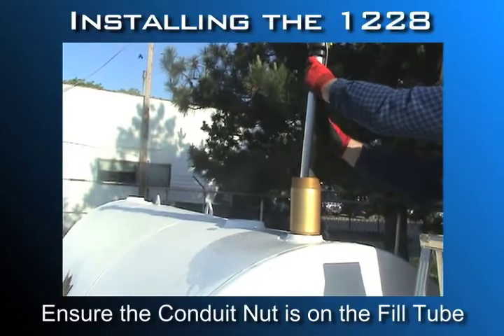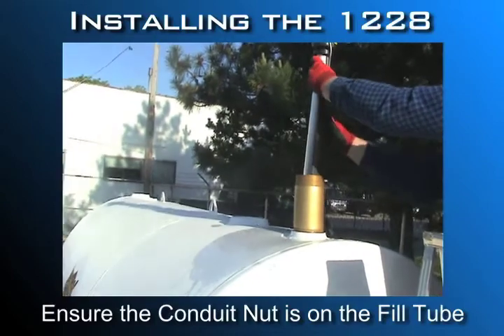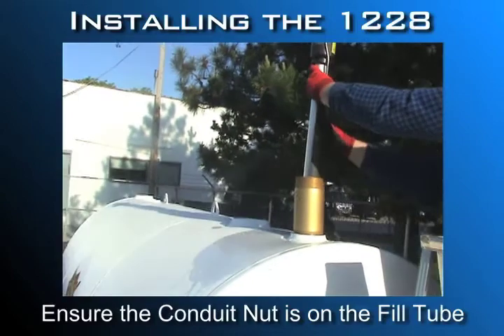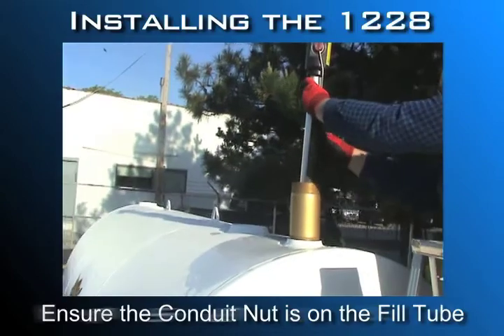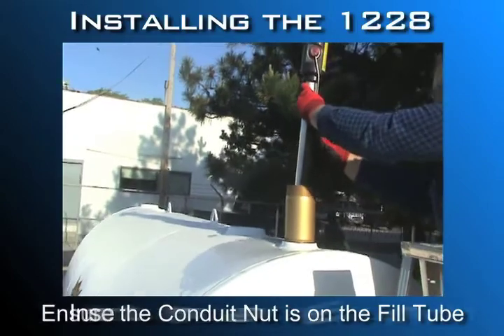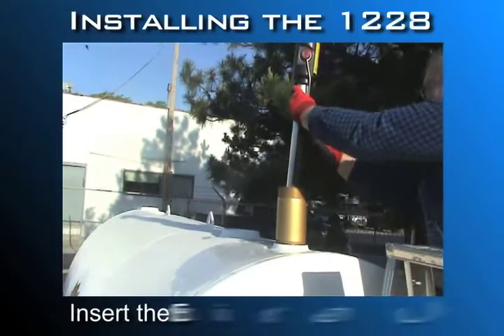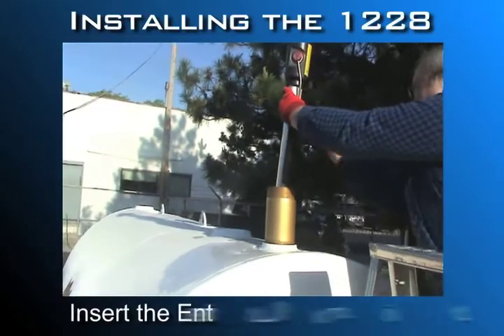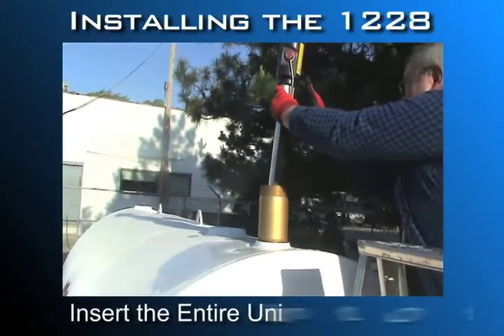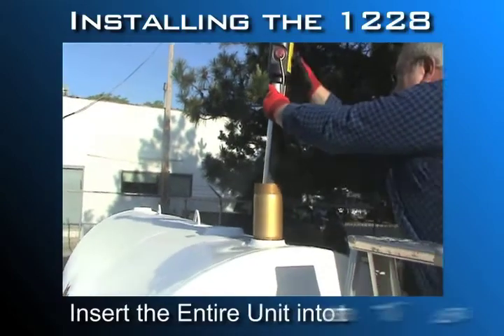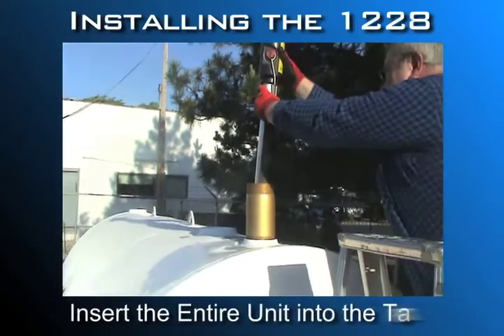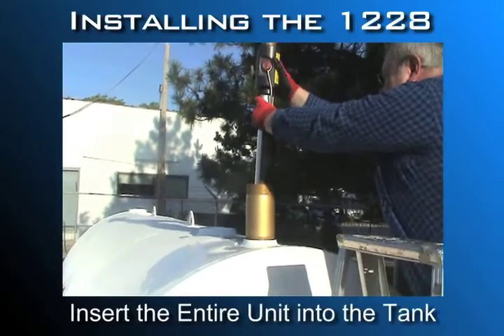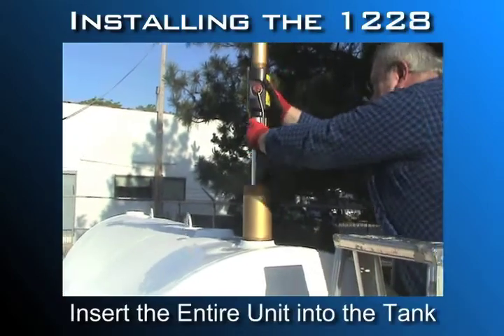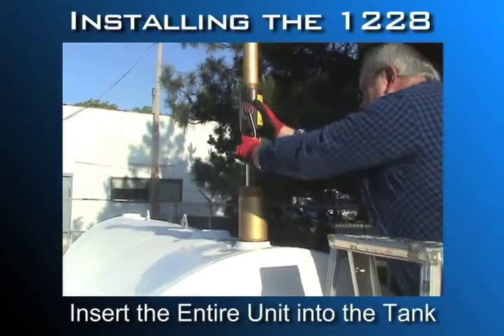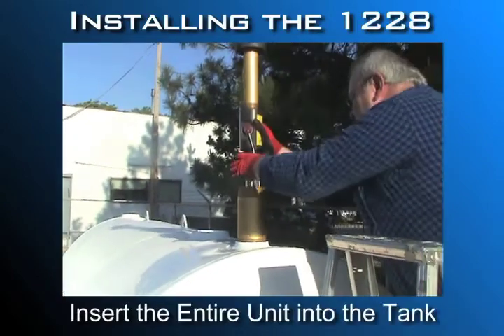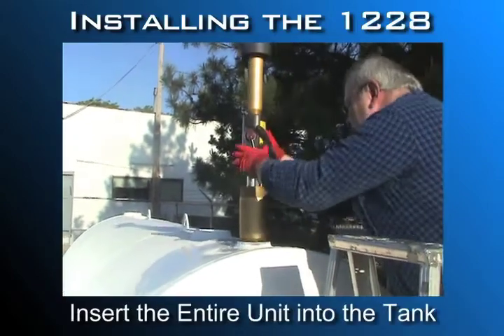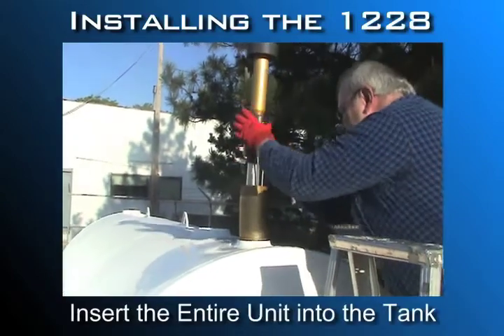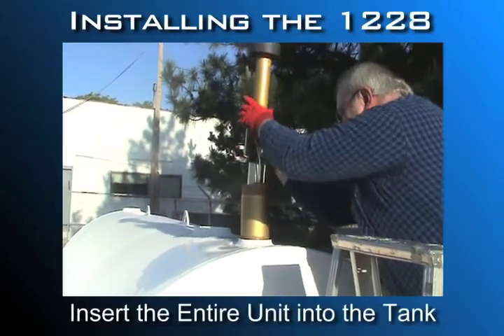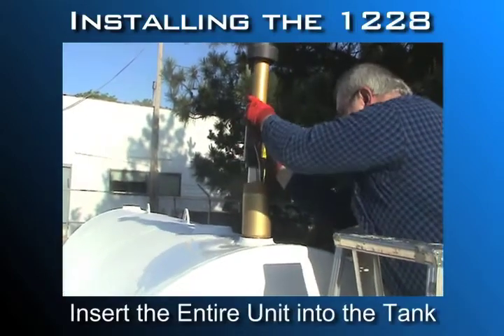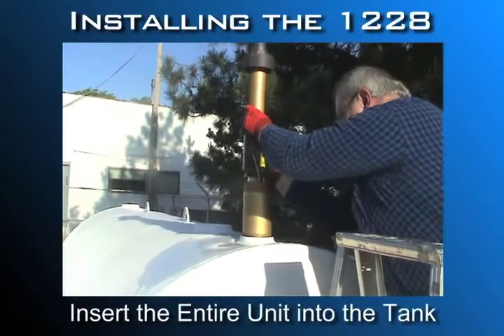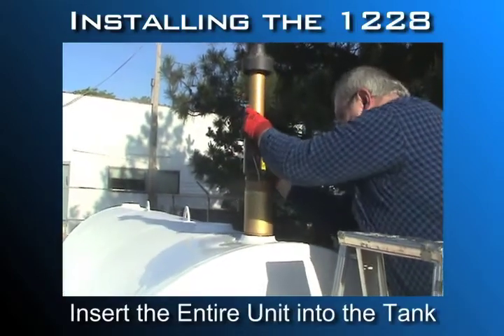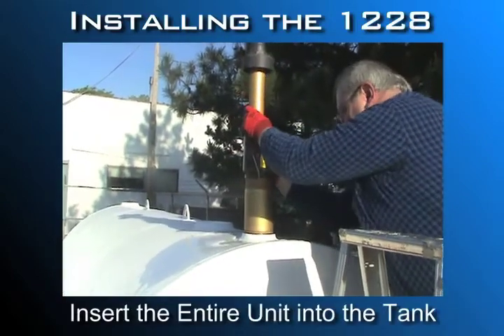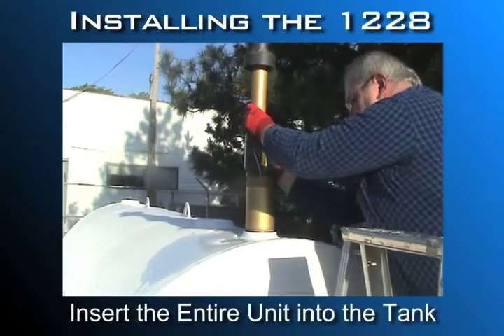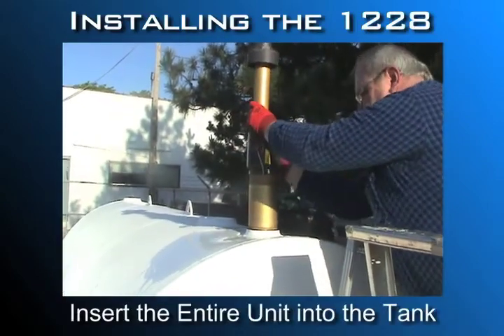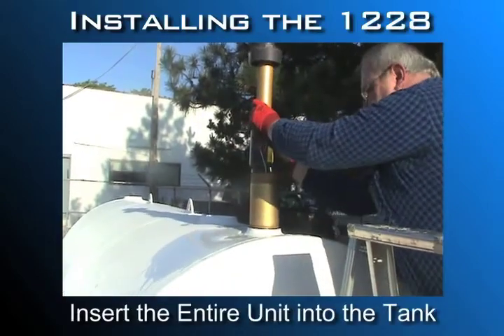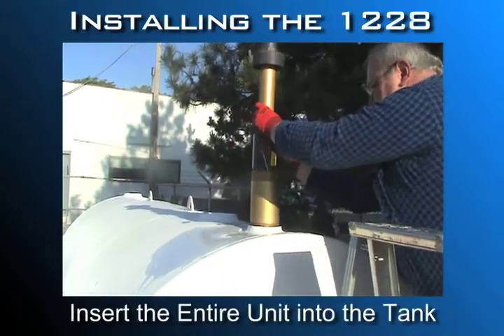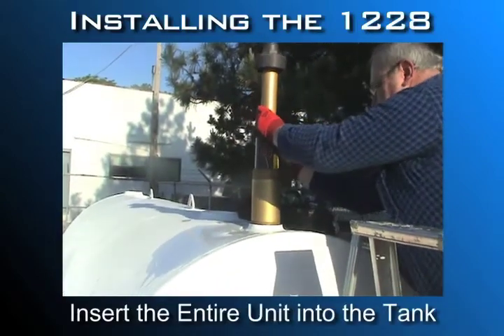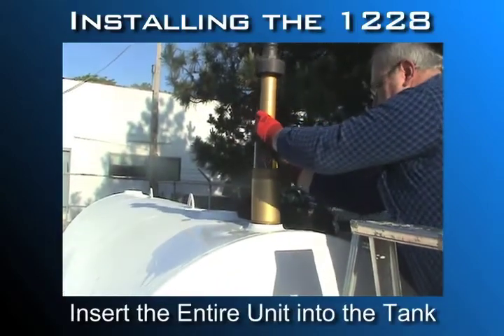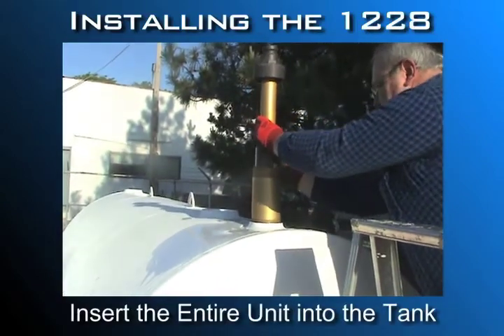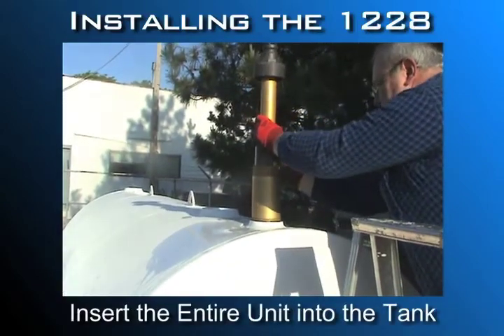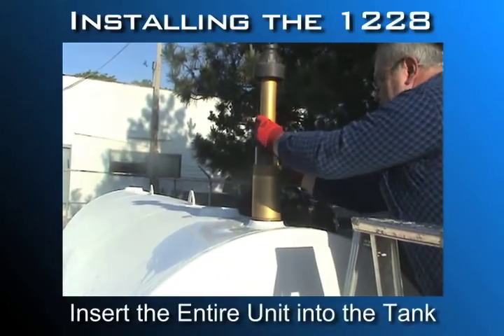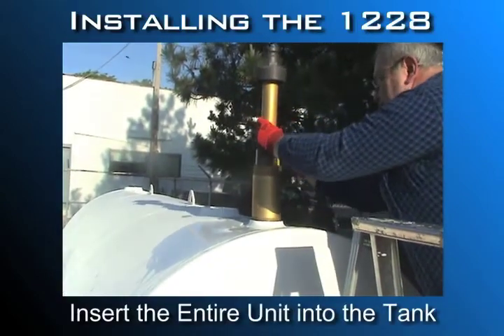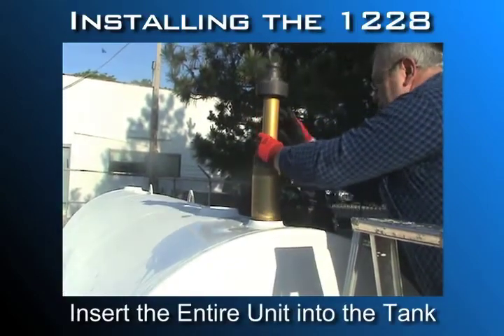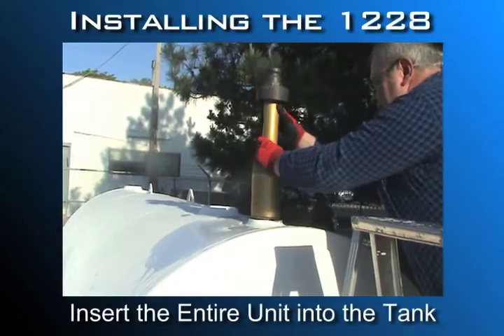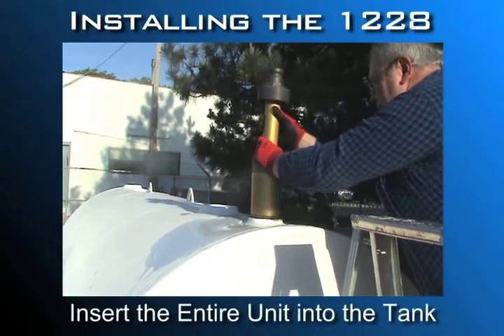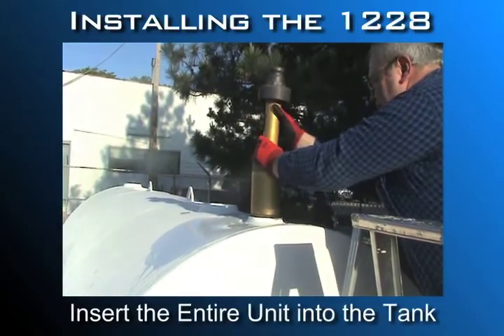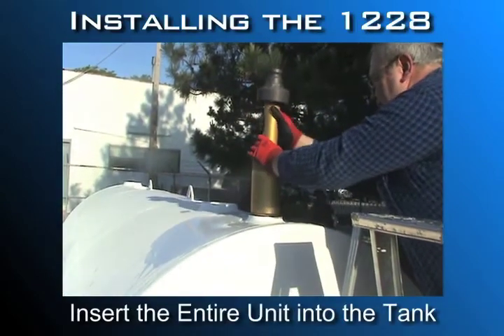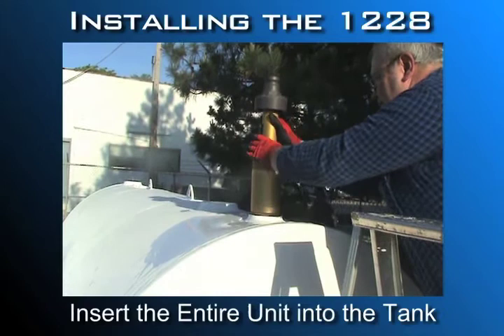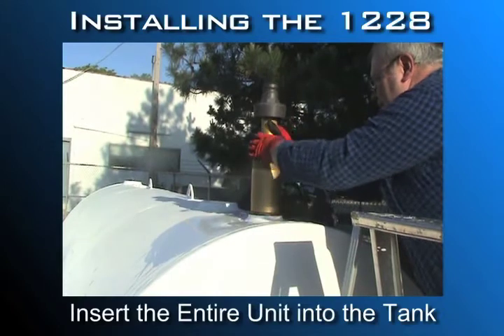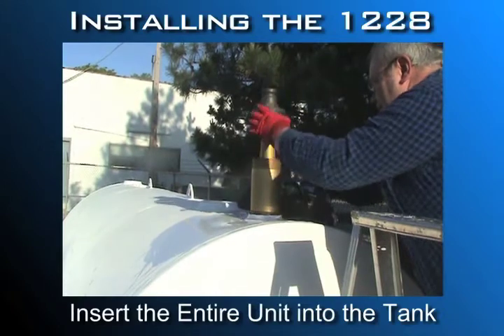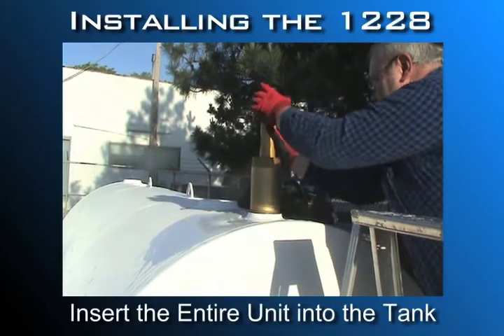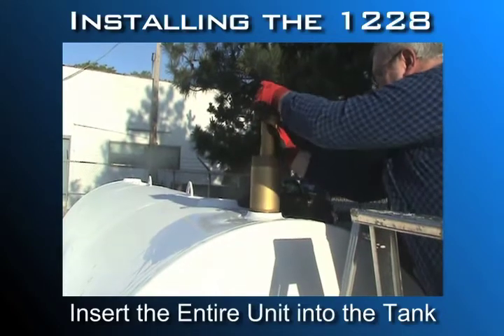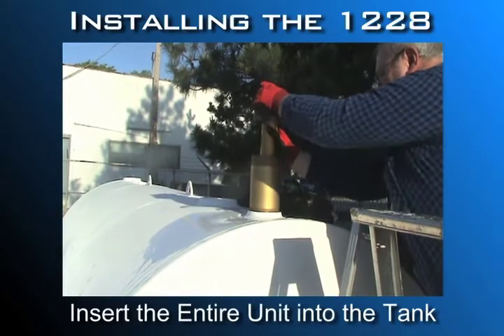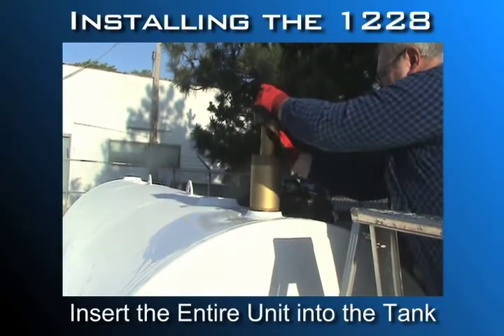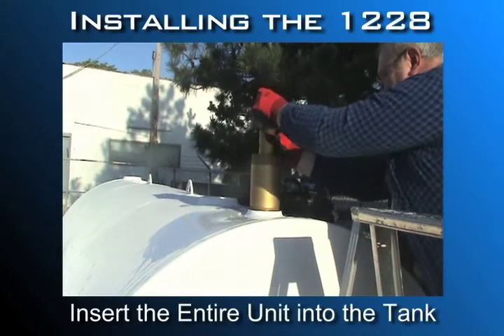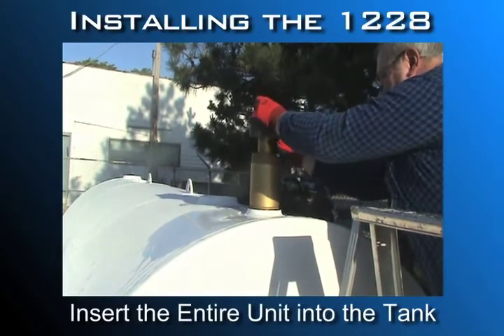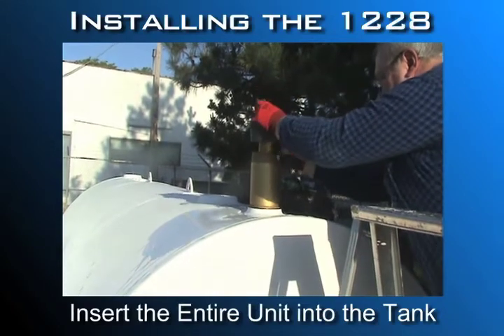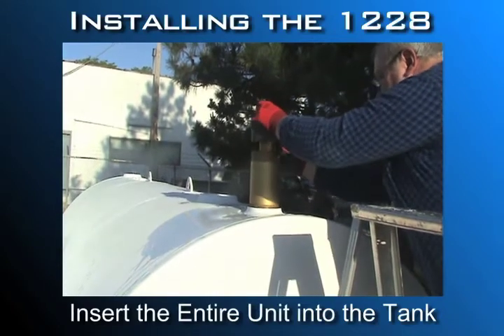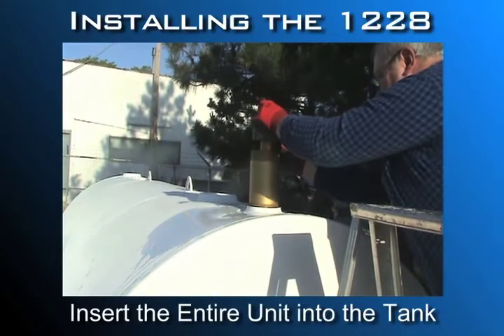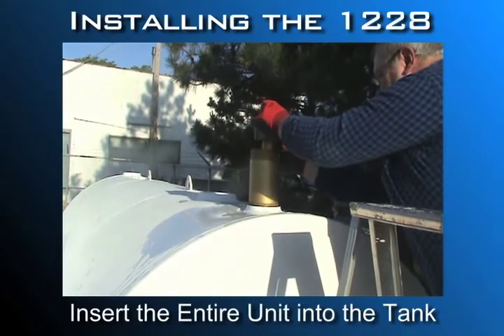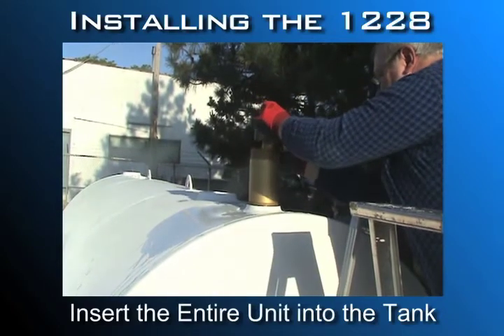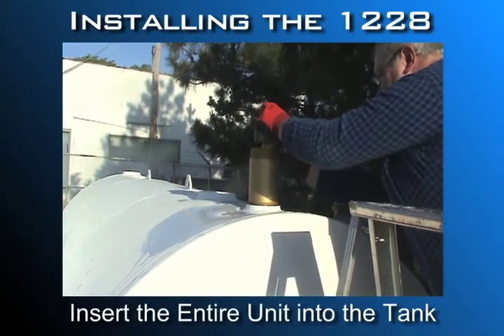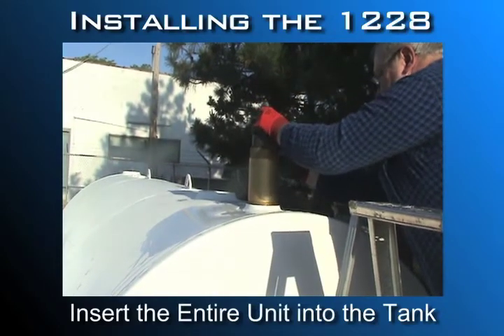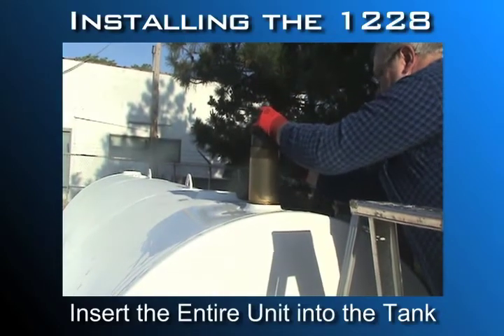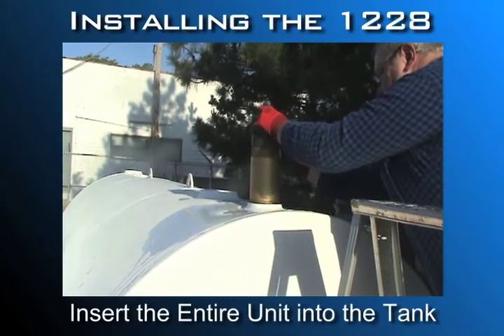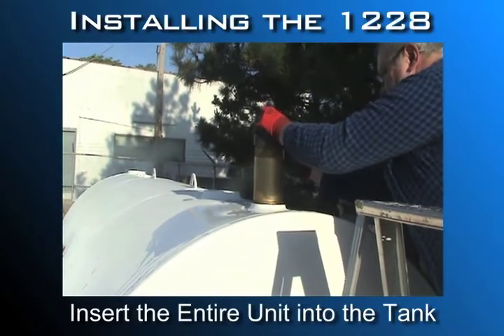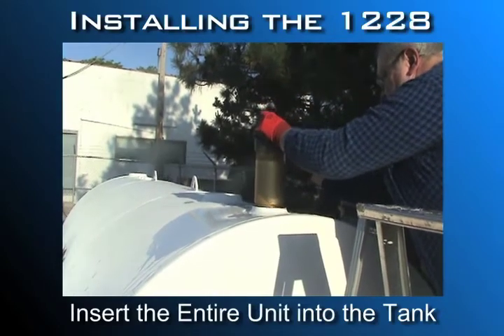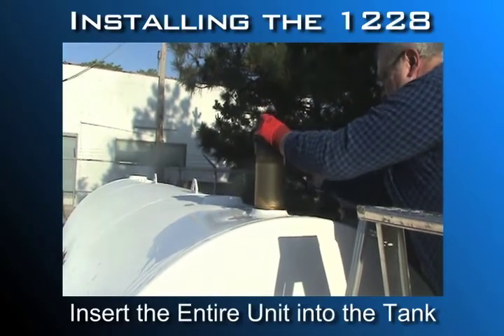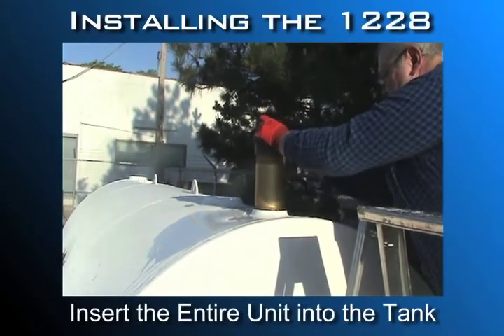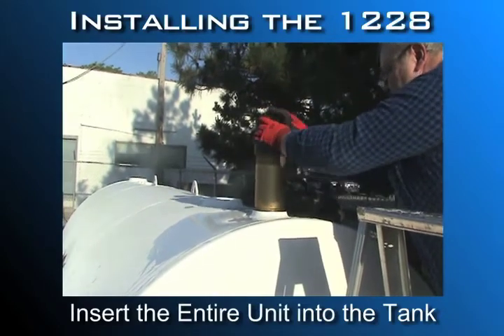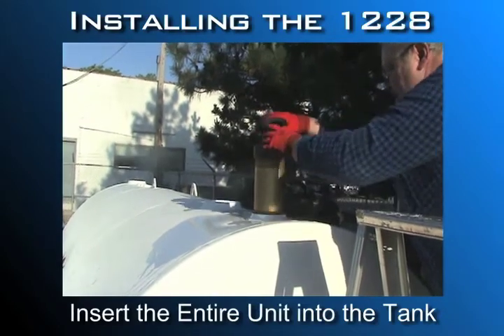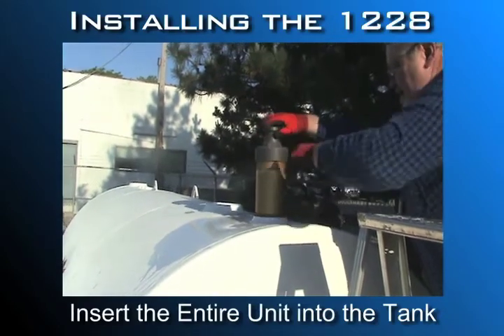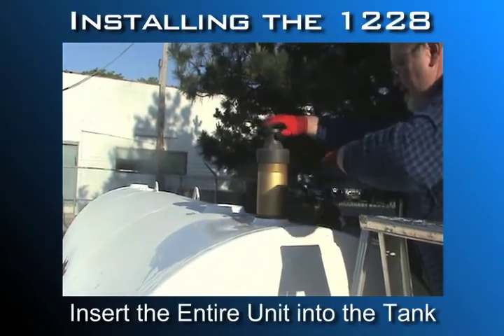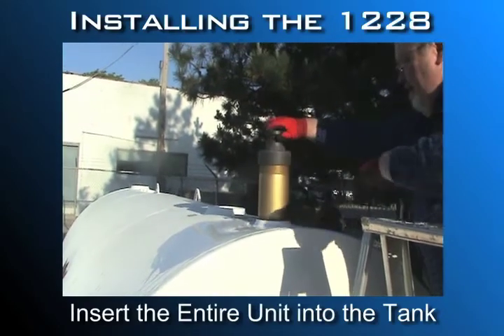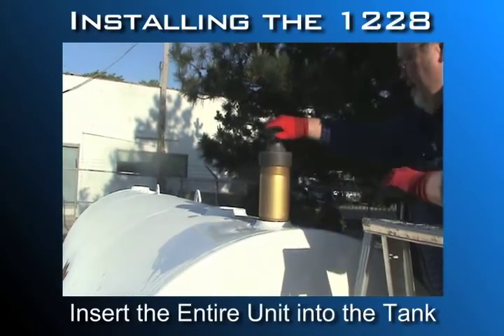Hold the float against the drop tube and insert the entire unit, drop tube first, through the opening into the tank.